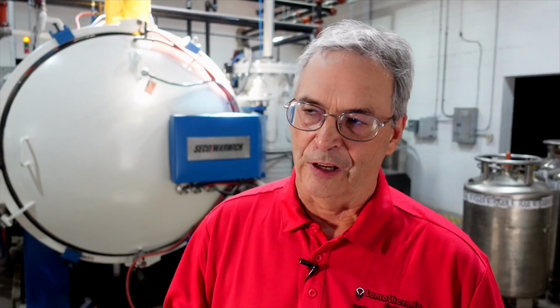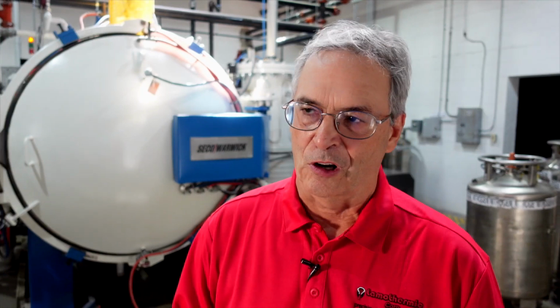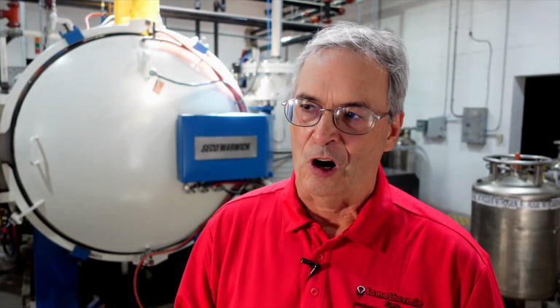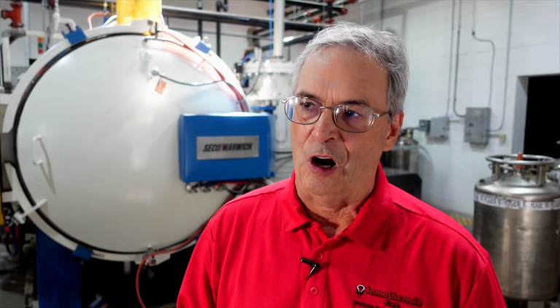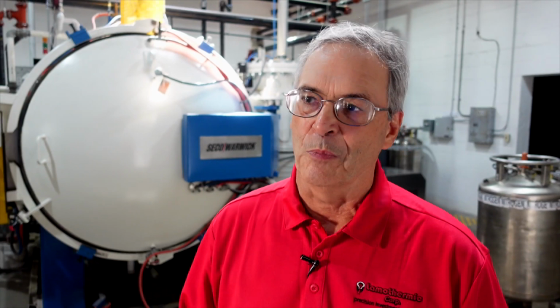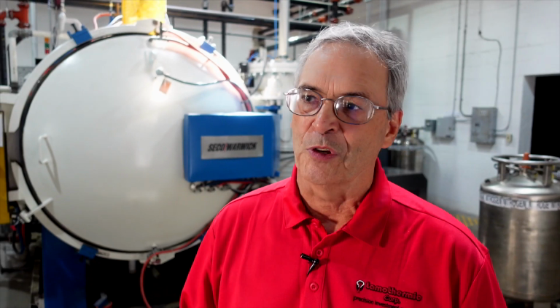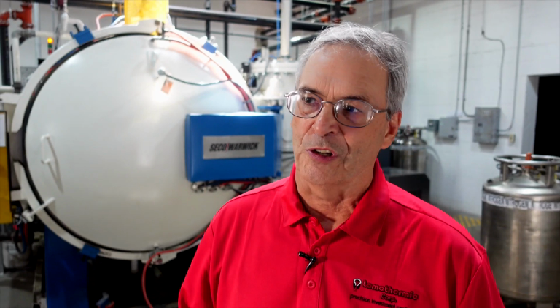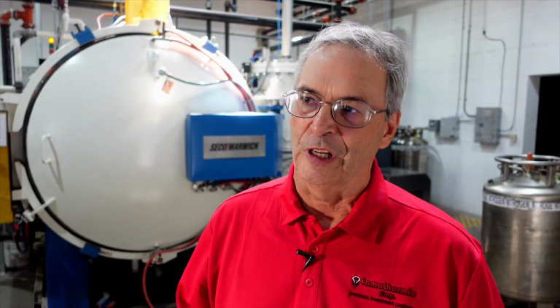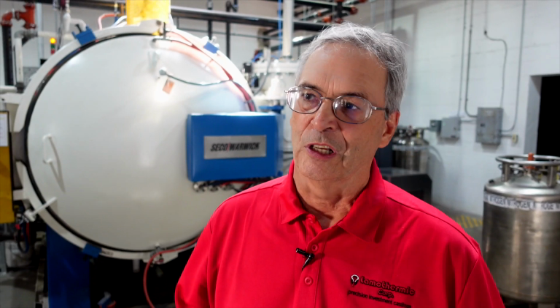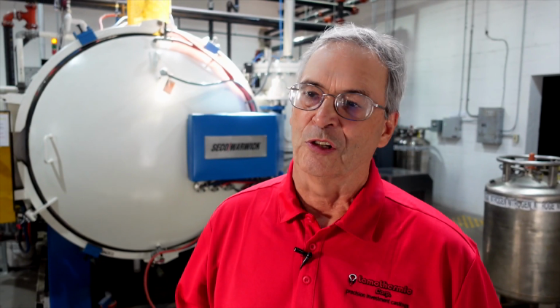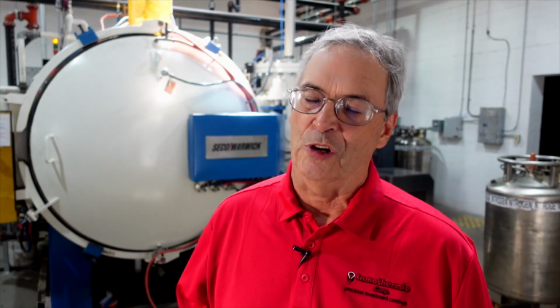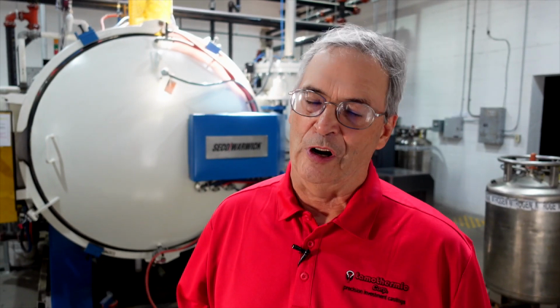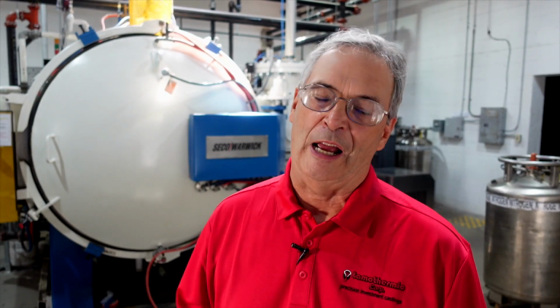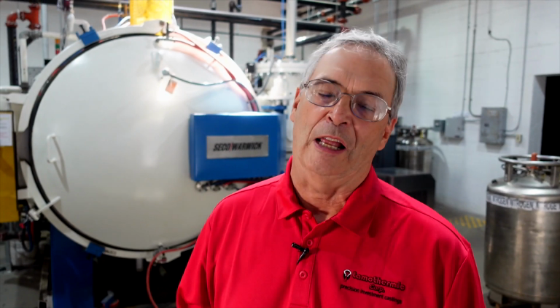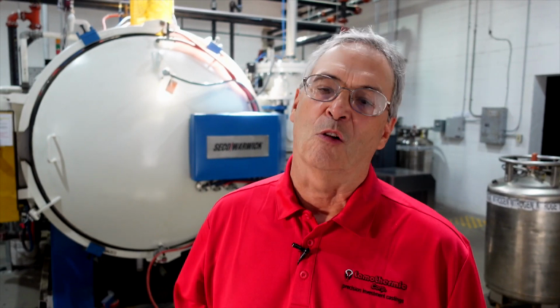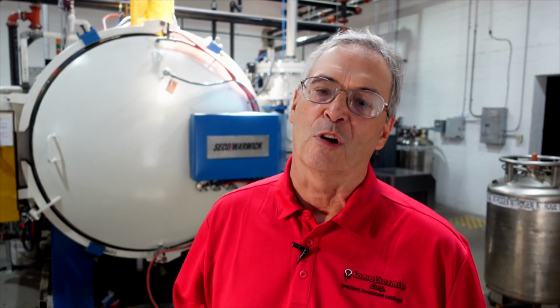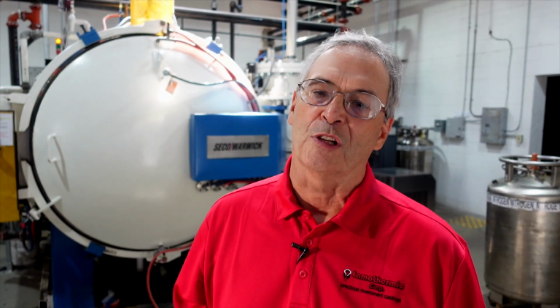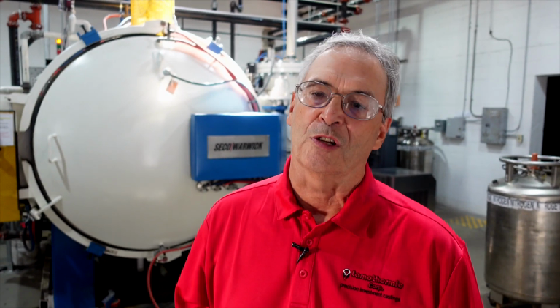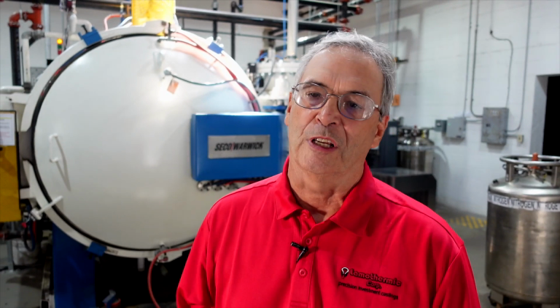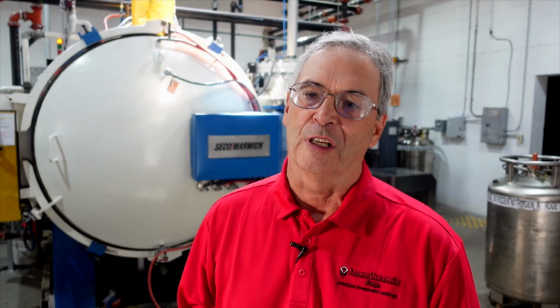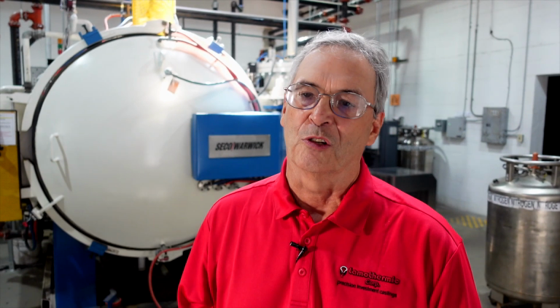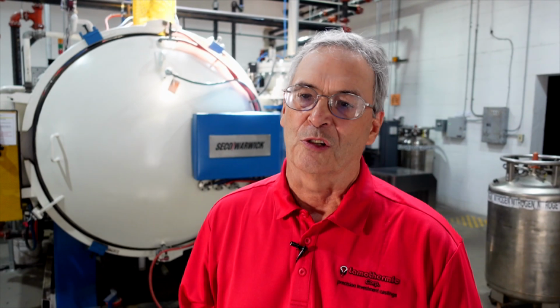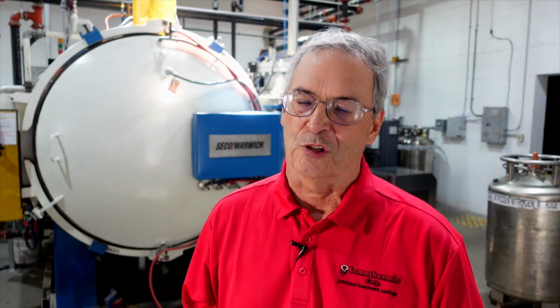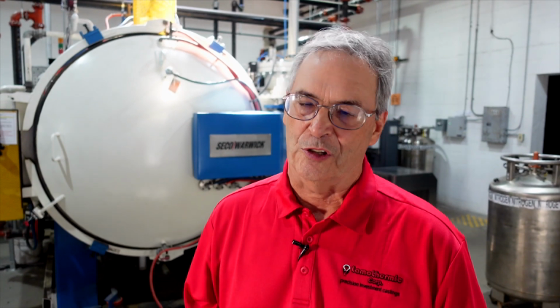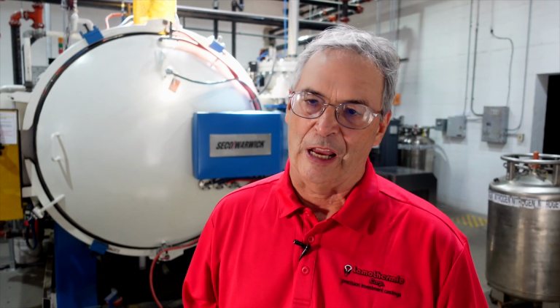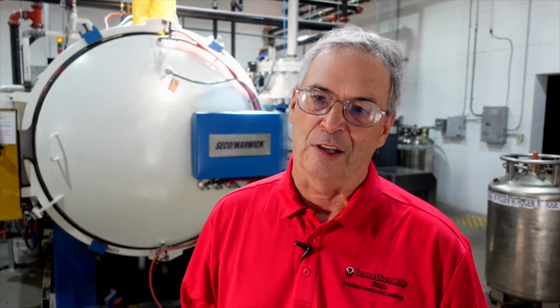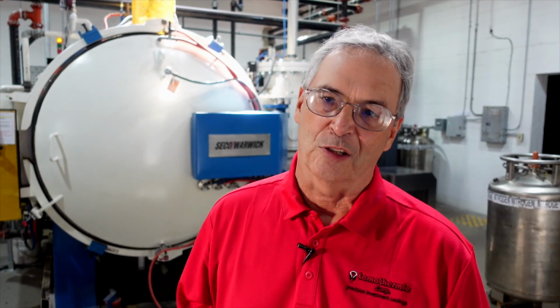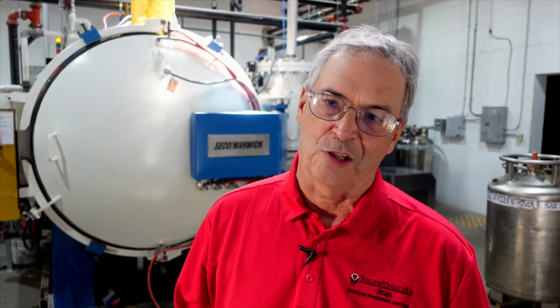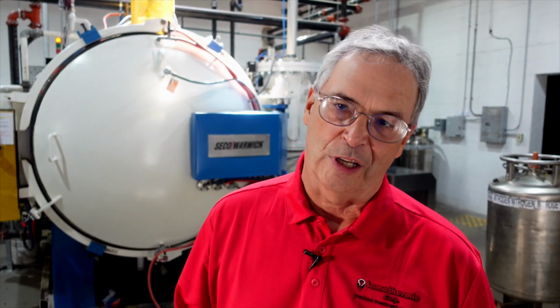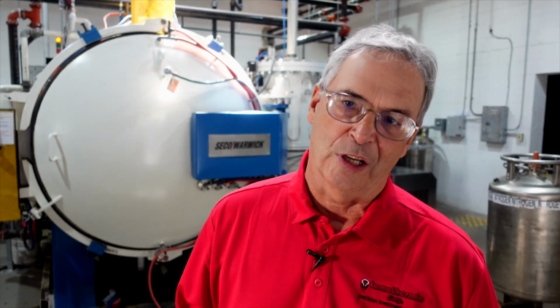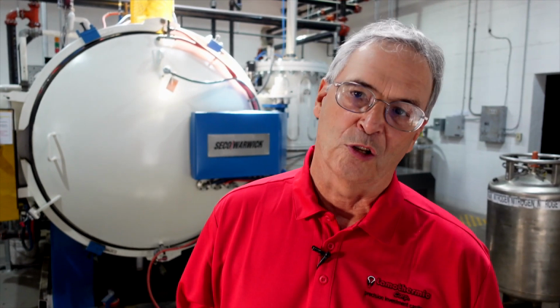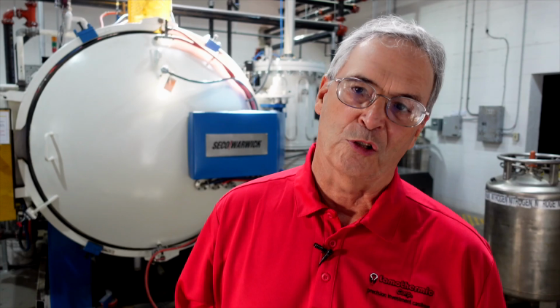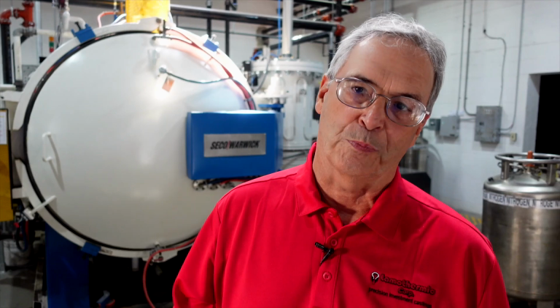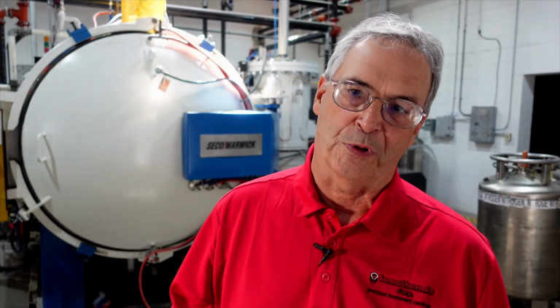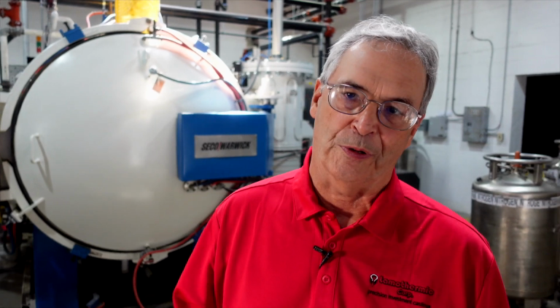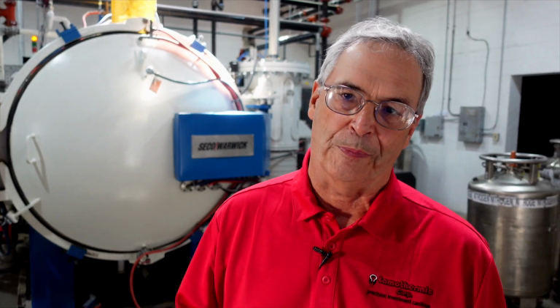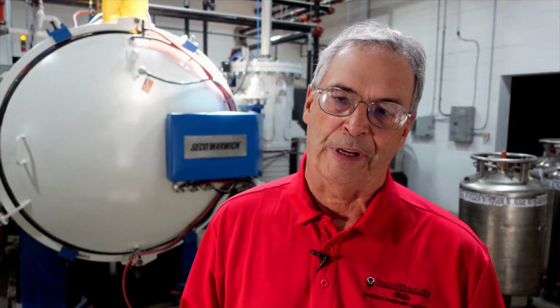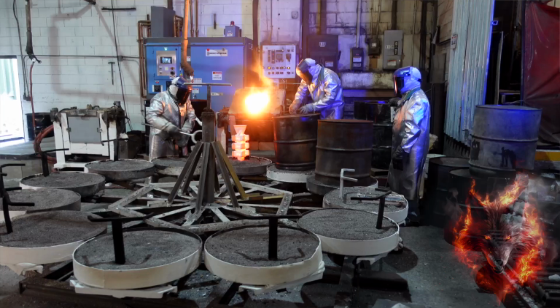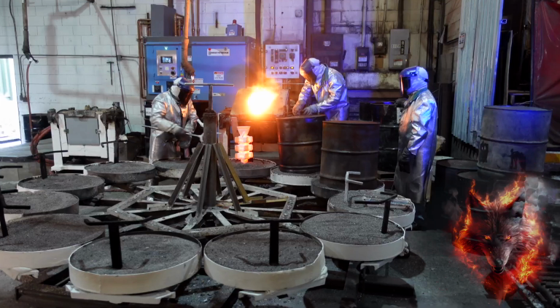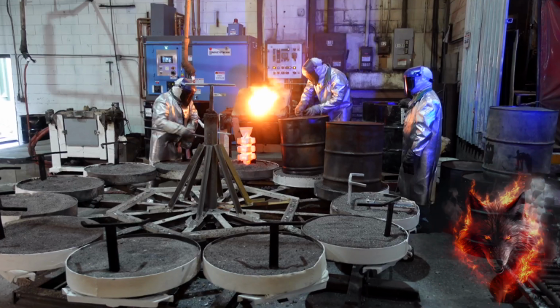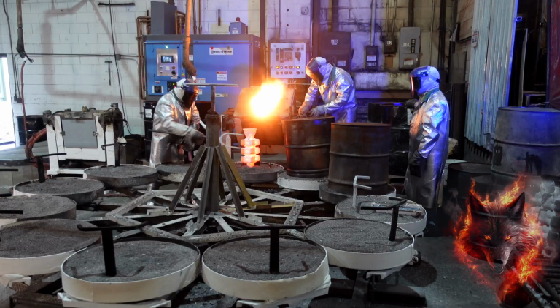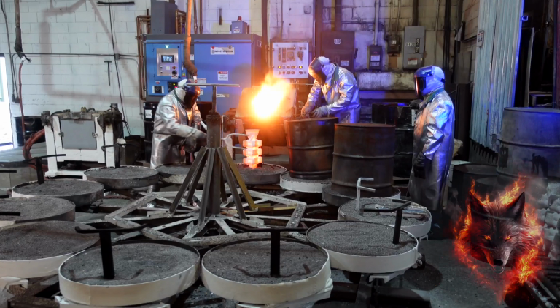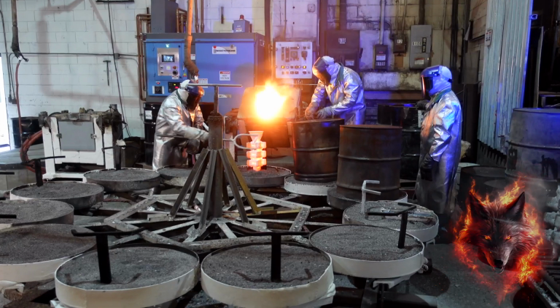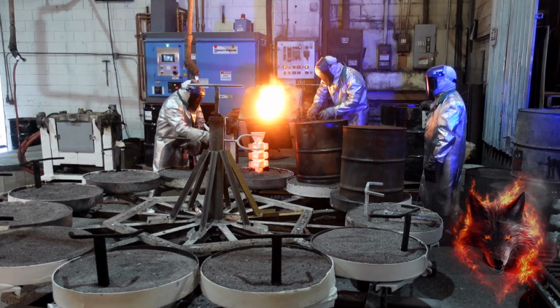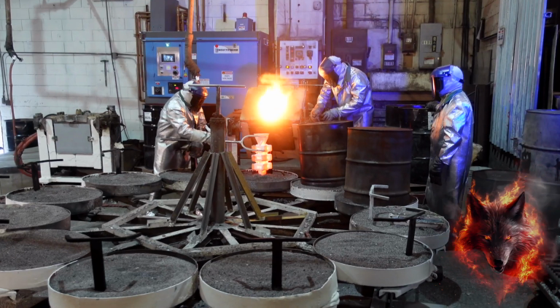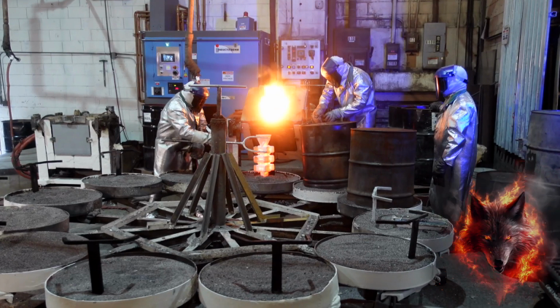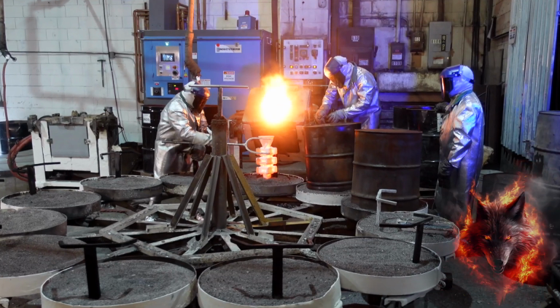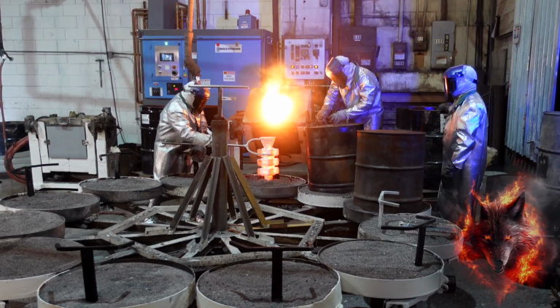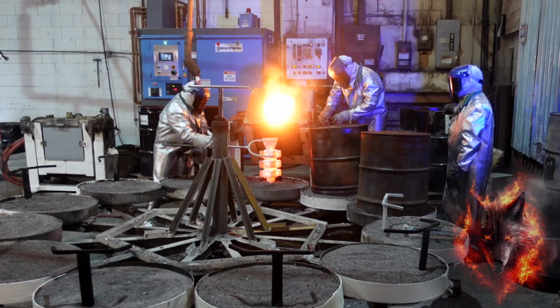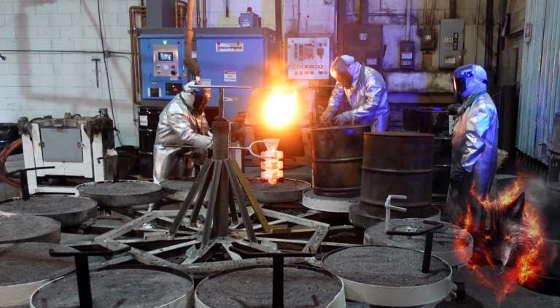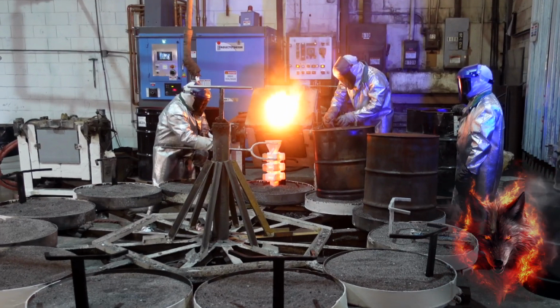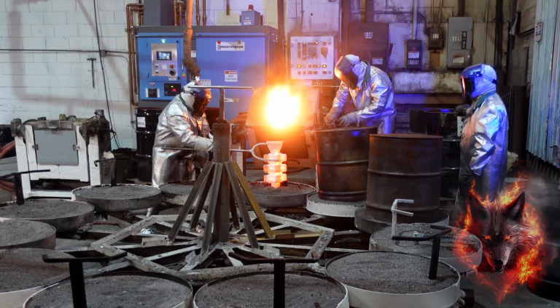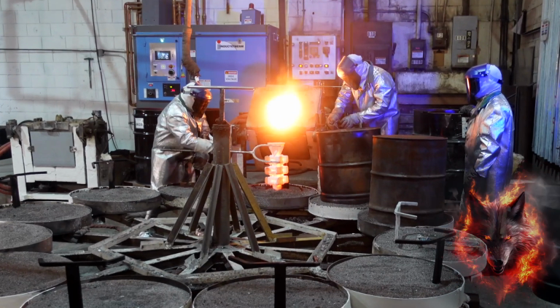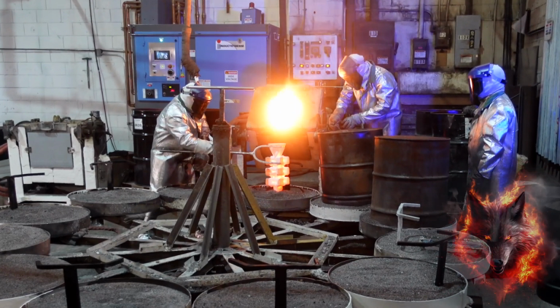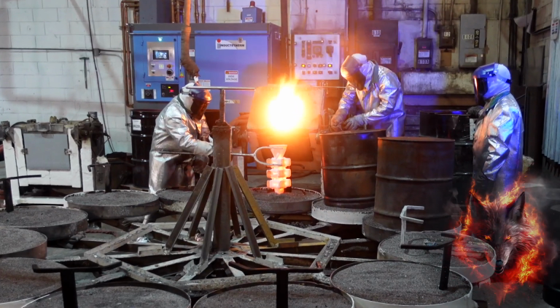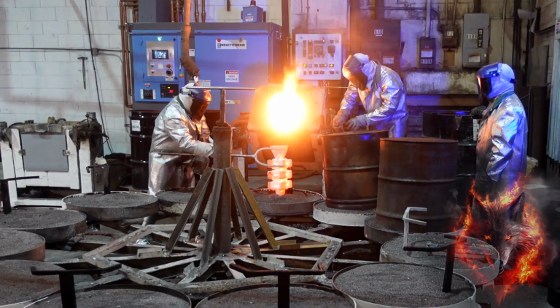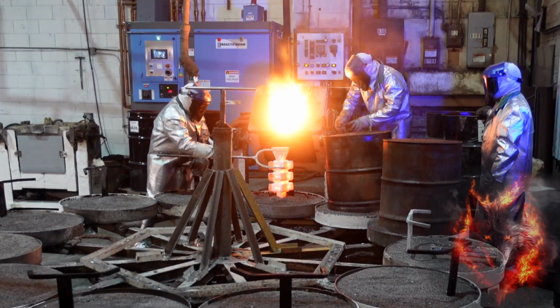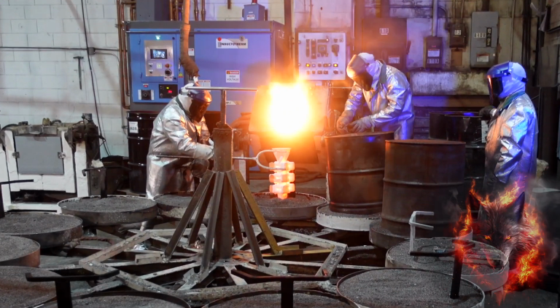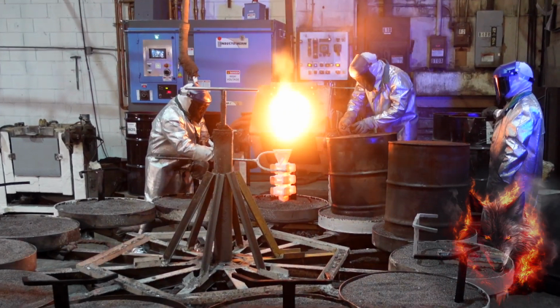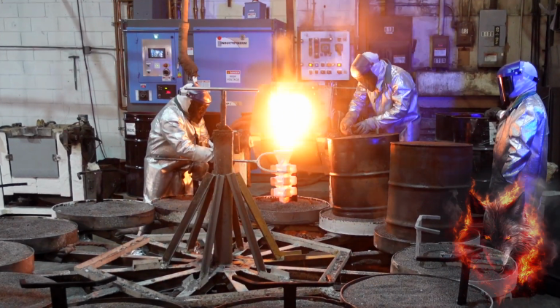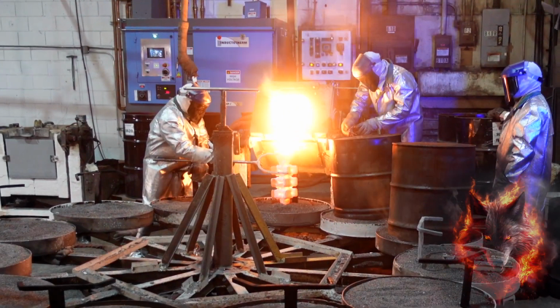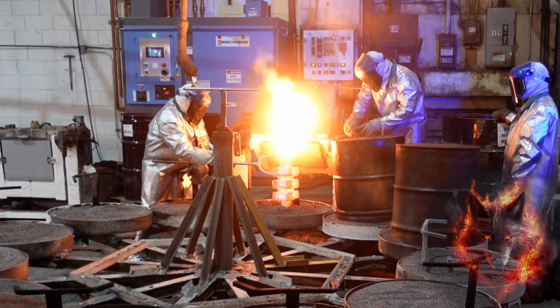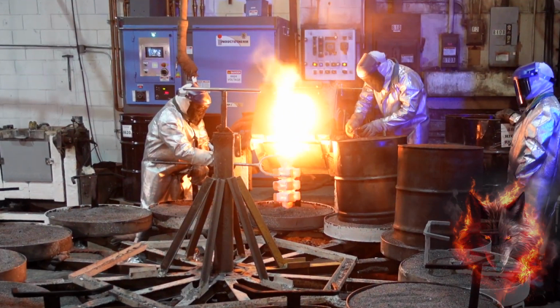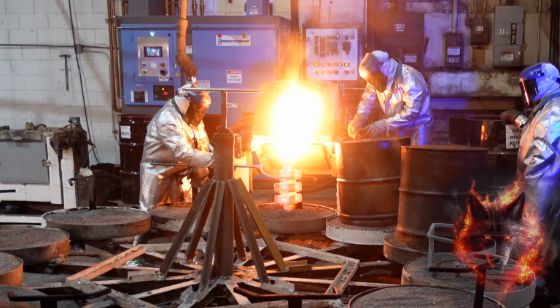Your carbon steels, your alloy steels, your stainless steels, precipitate hardening steels, cobalt based, nickel based.